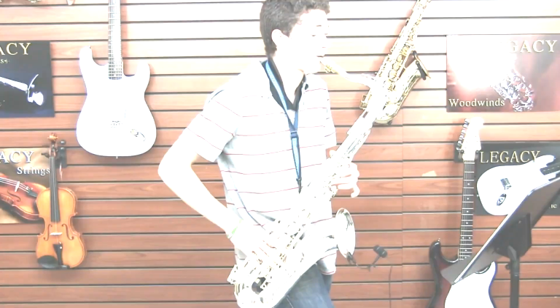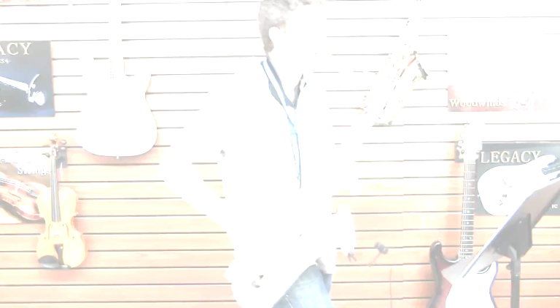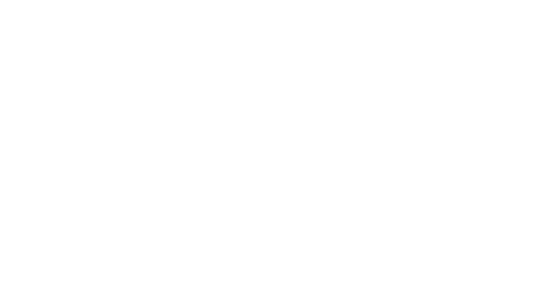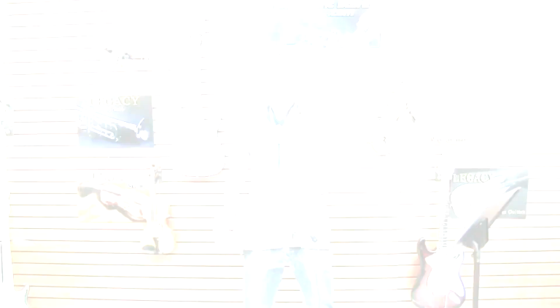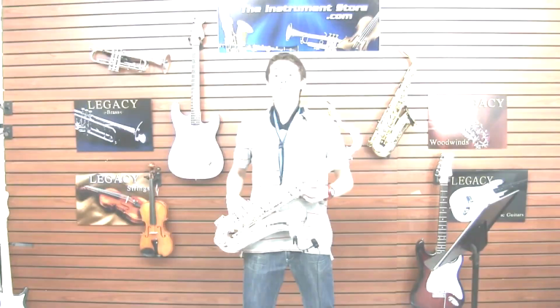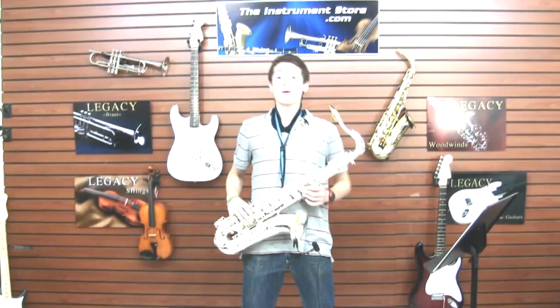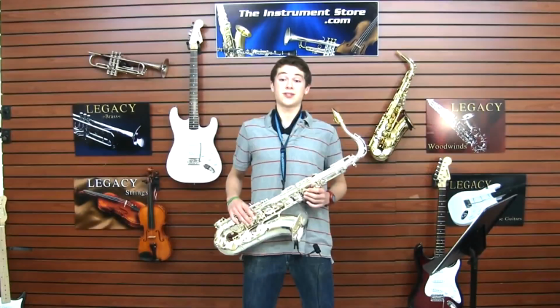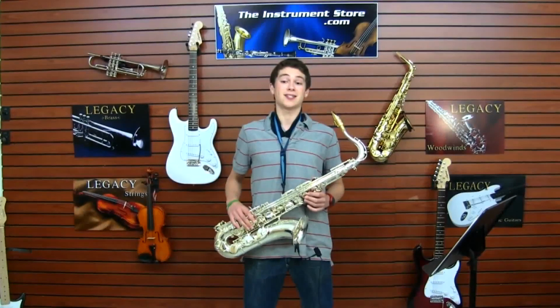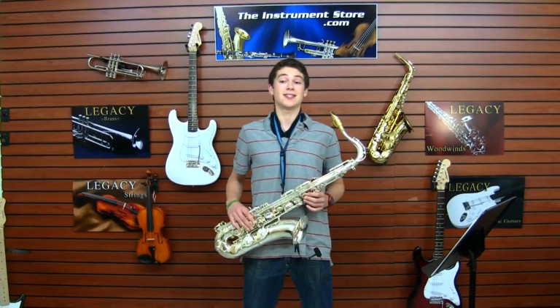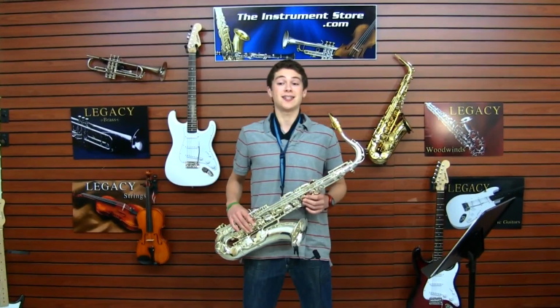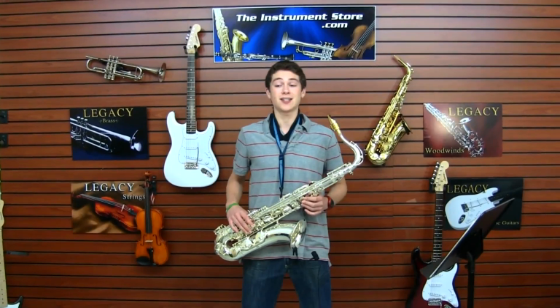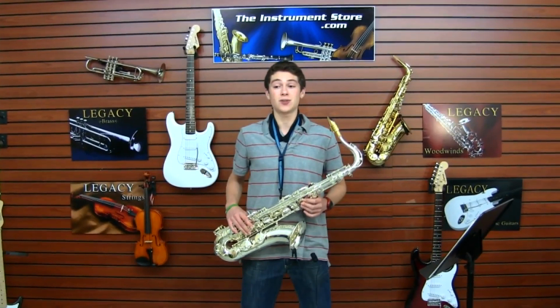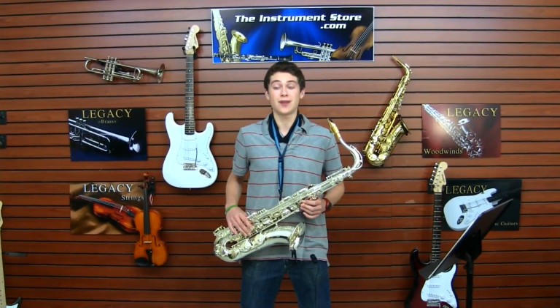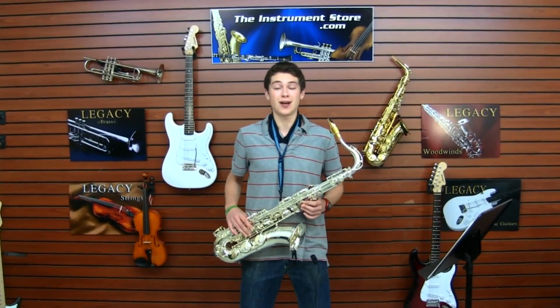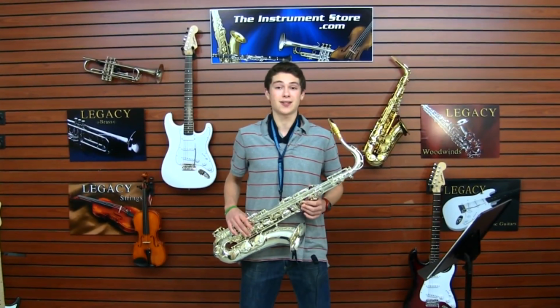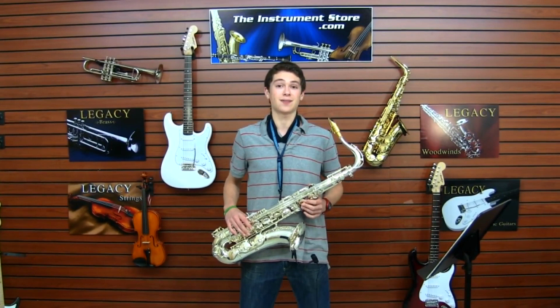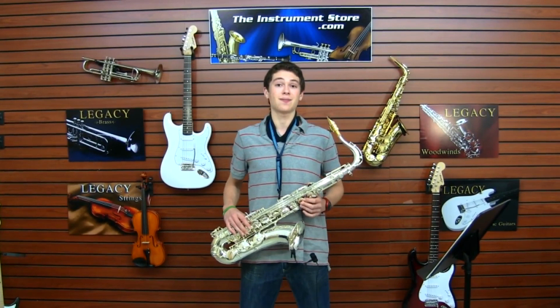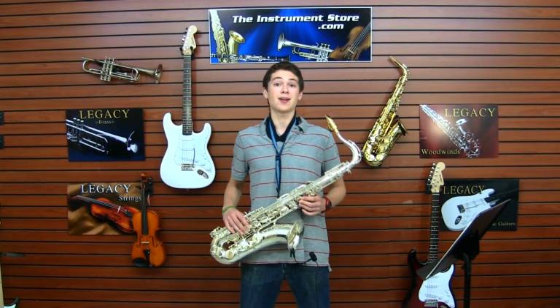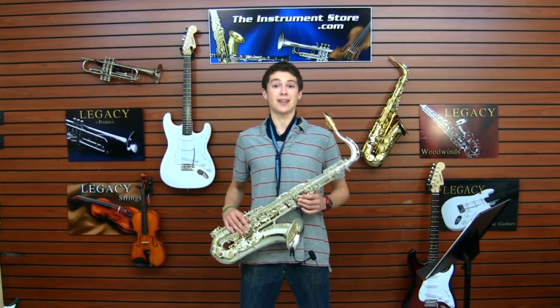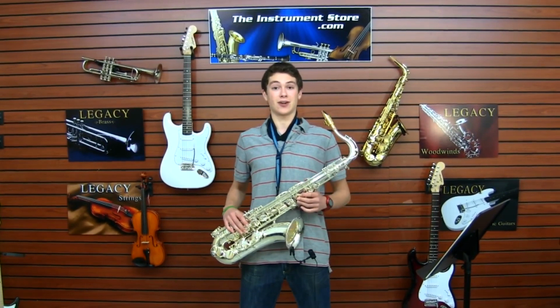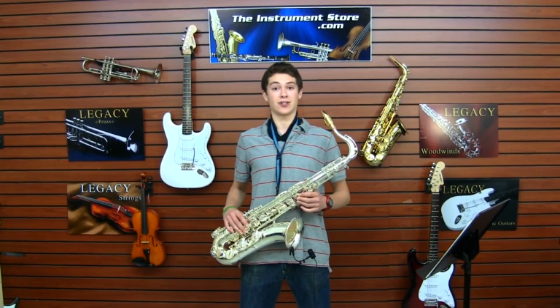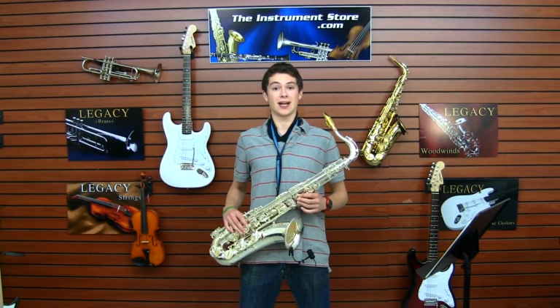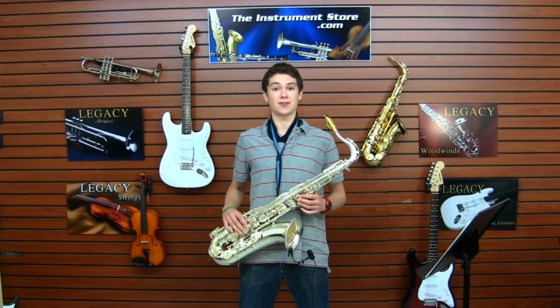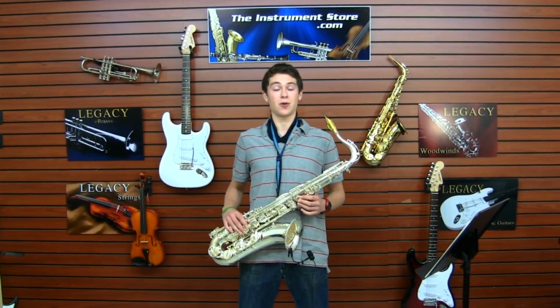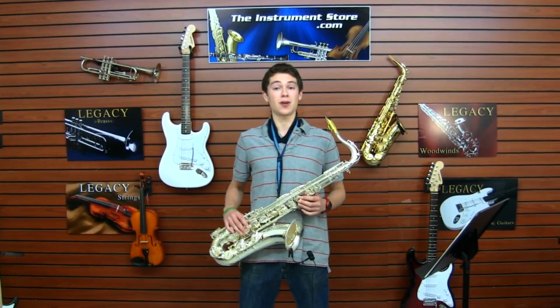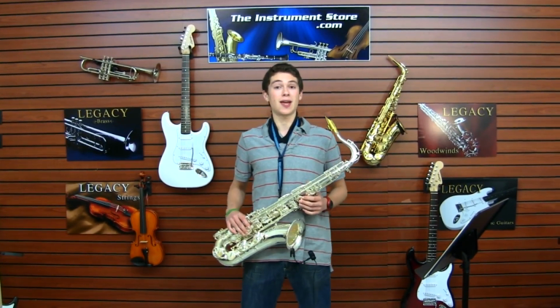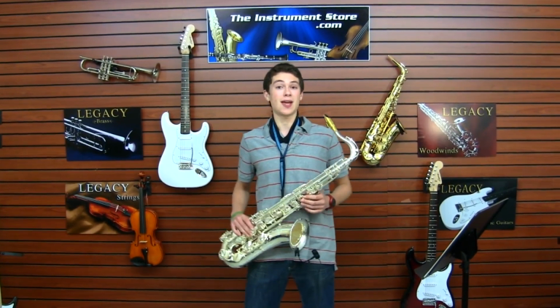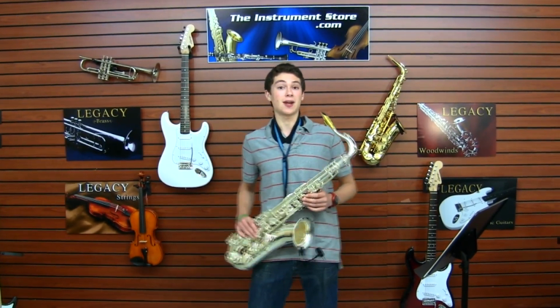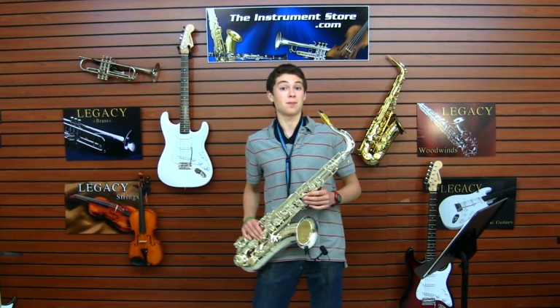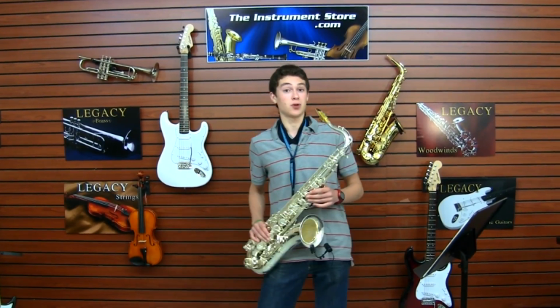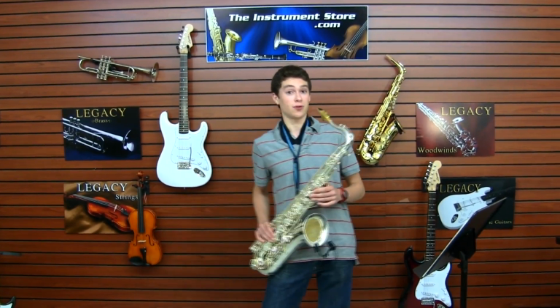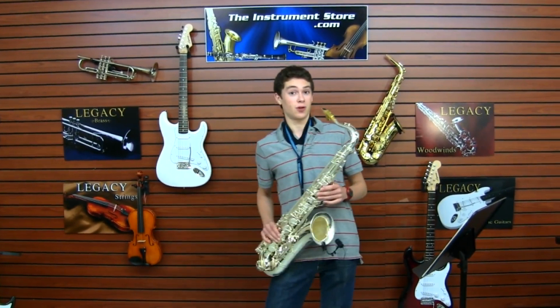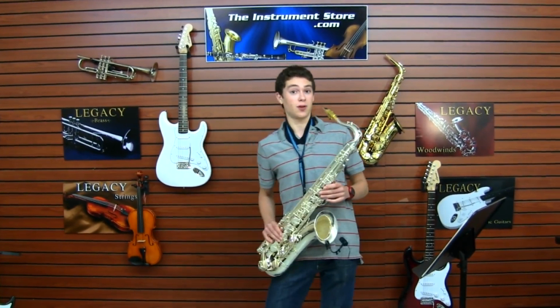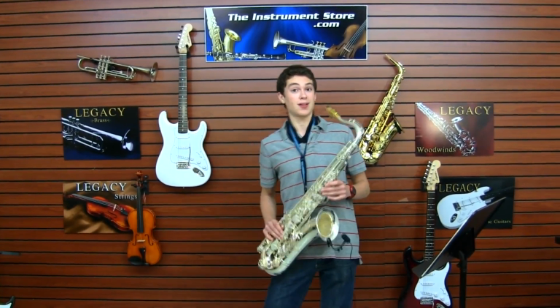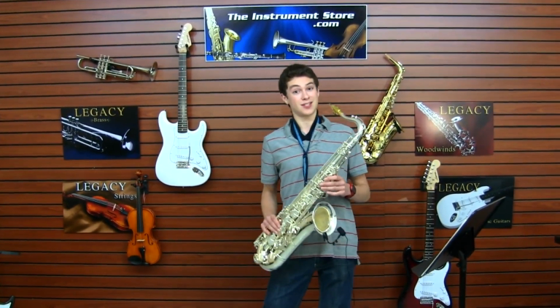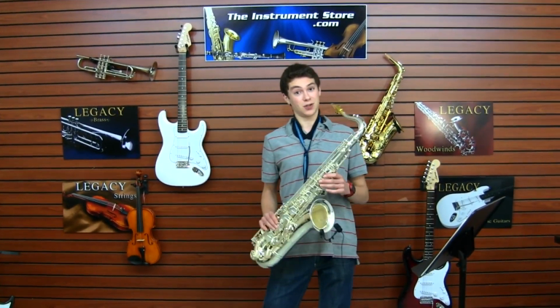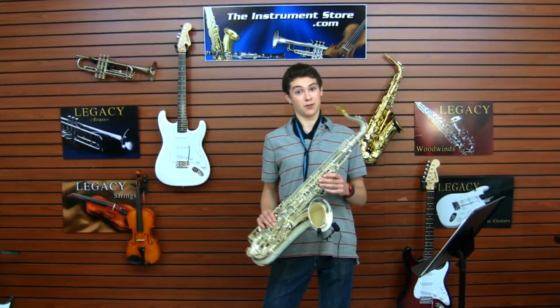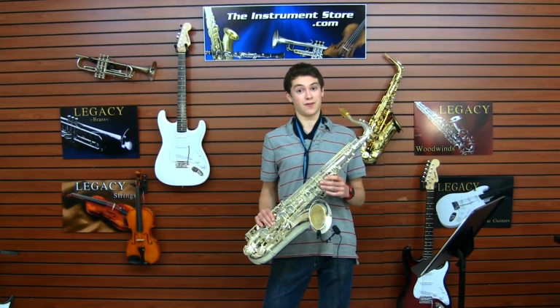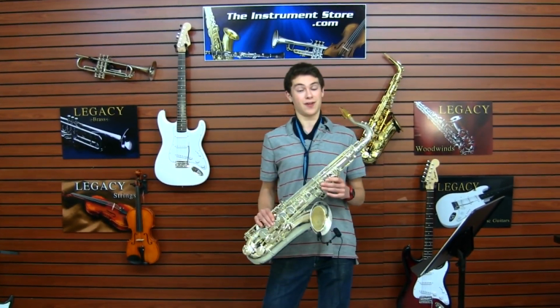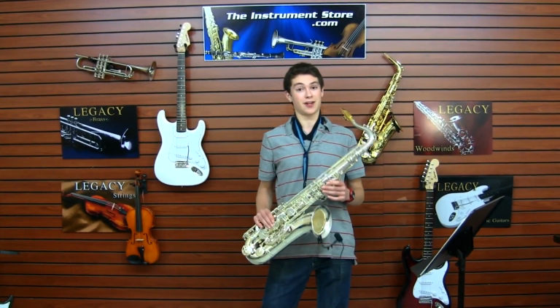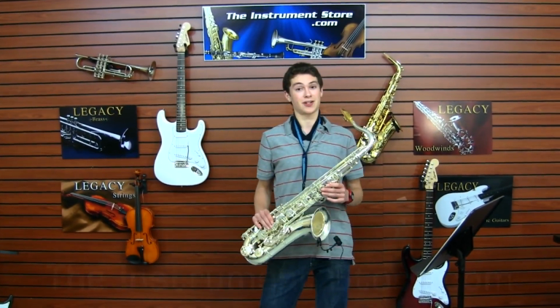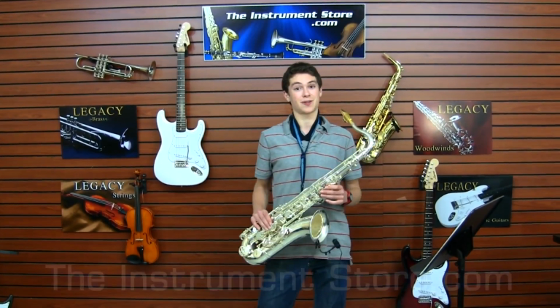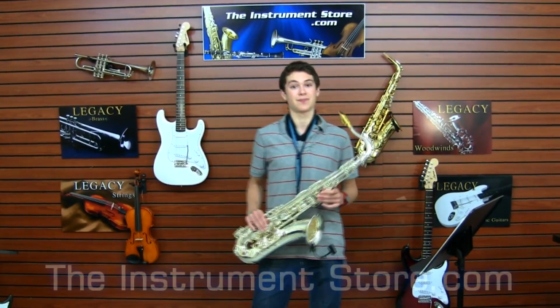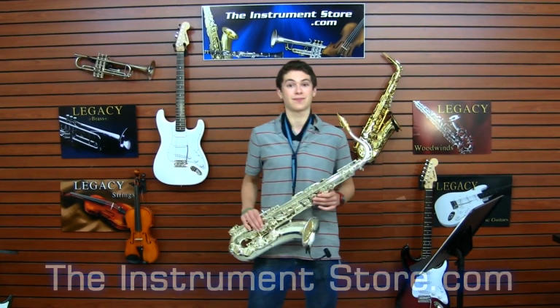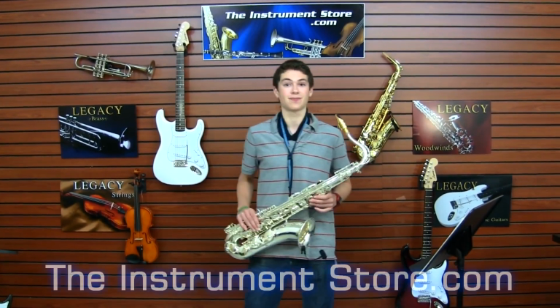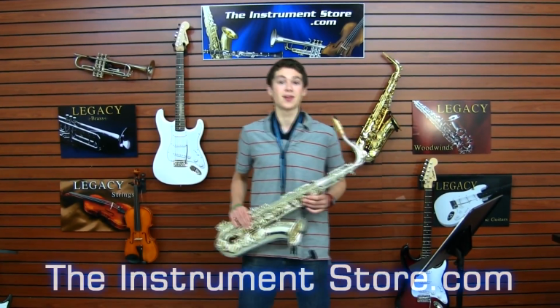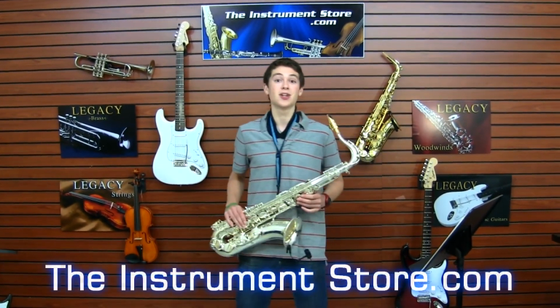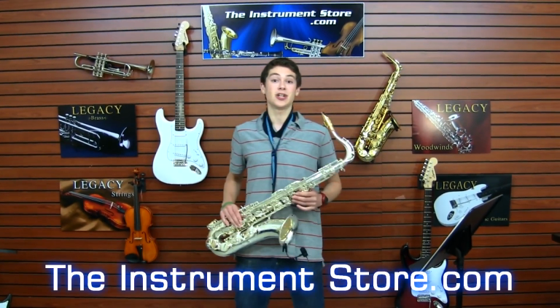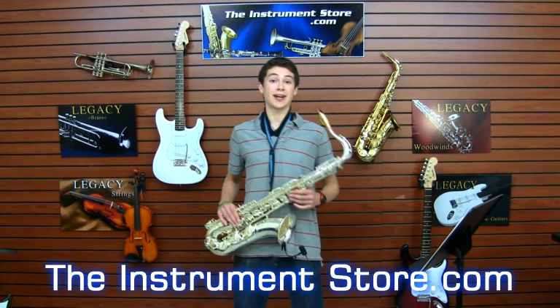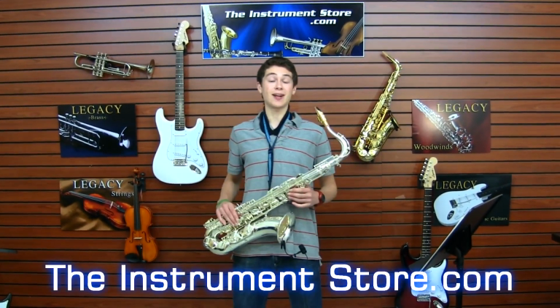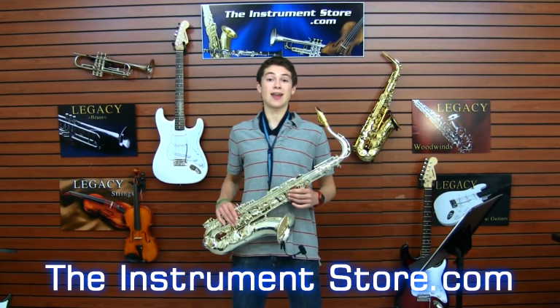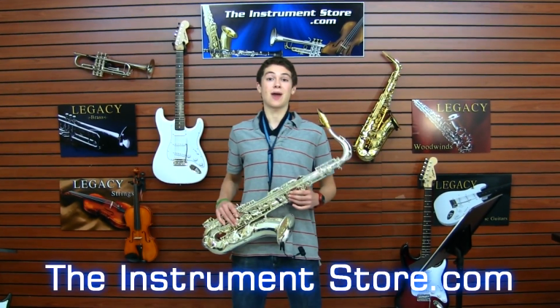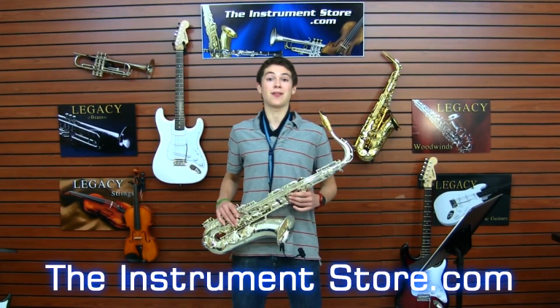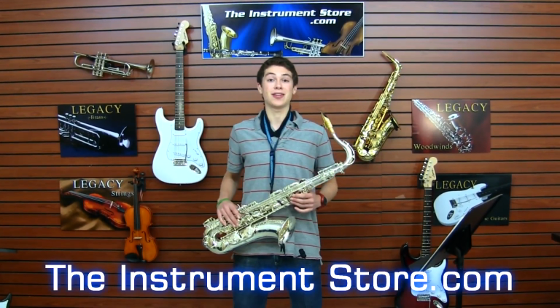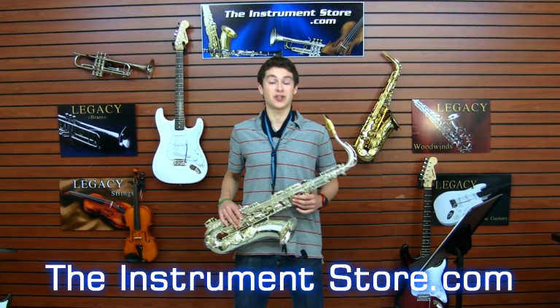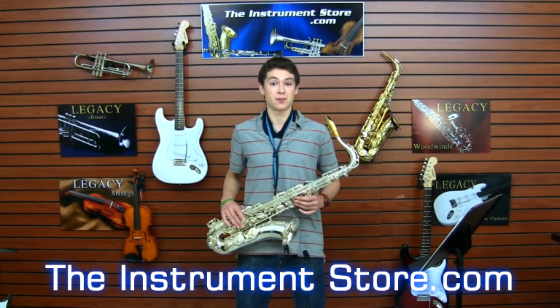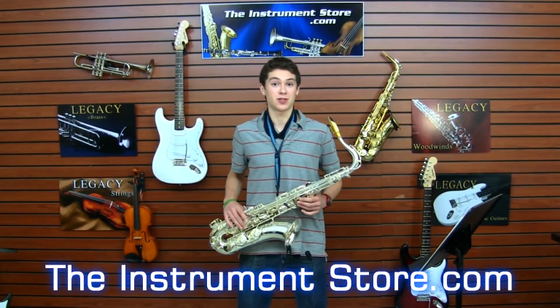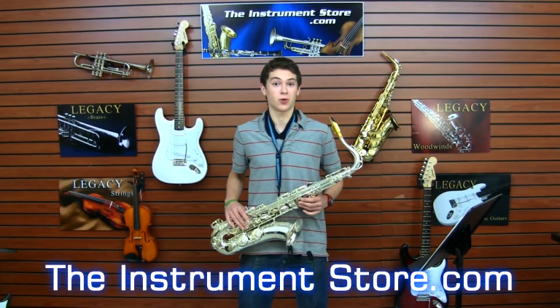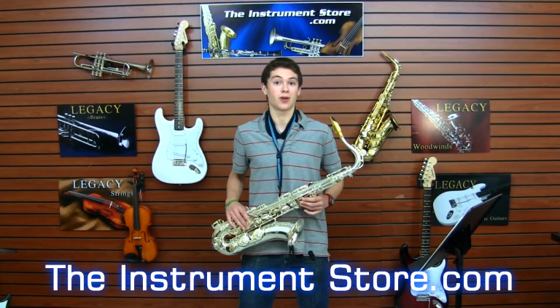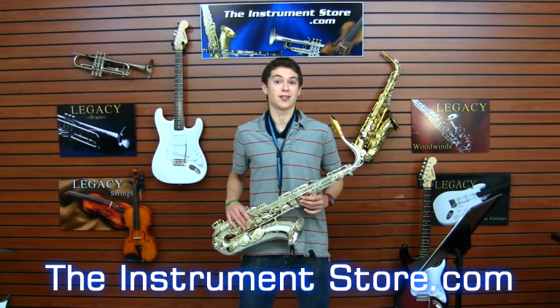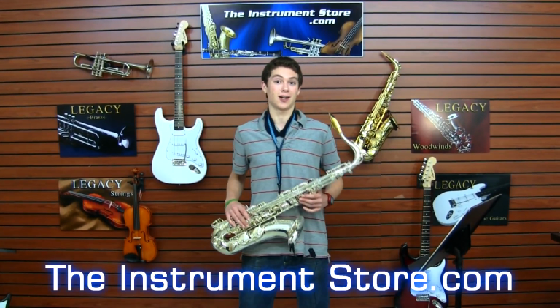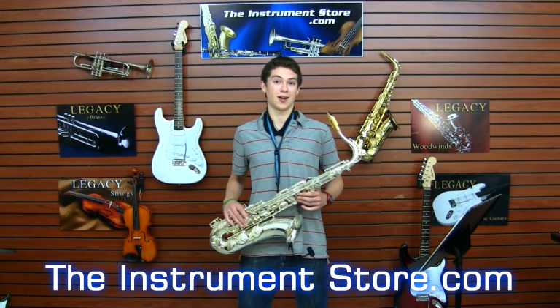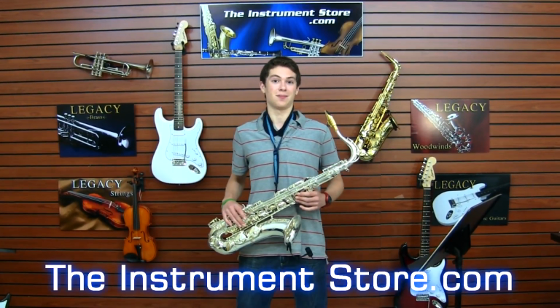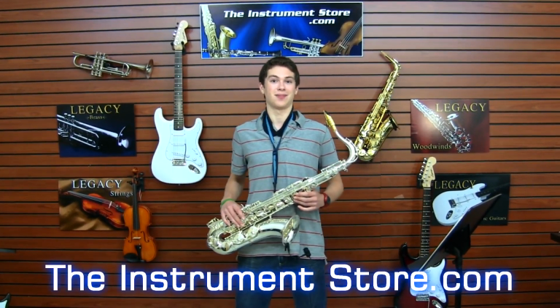That was the TS-2000 tenor saxophone in a beautiful silver finish. Check it out now at theinstrumentstore.com.